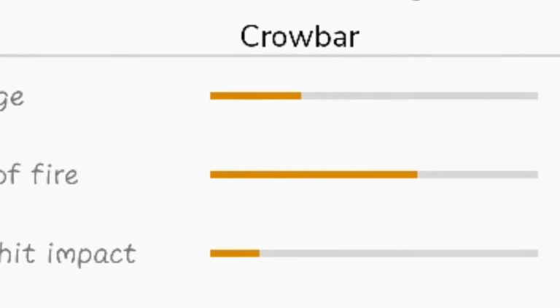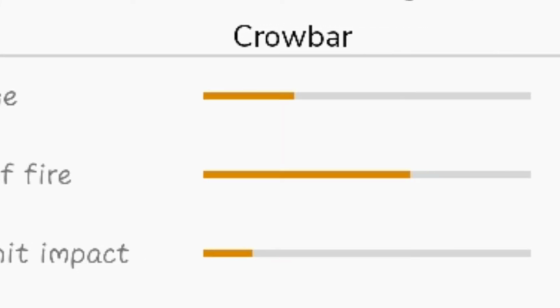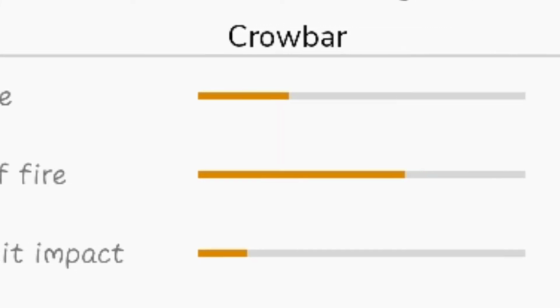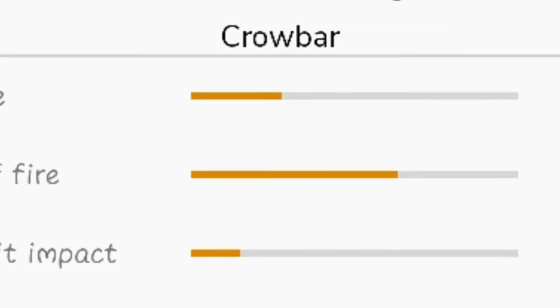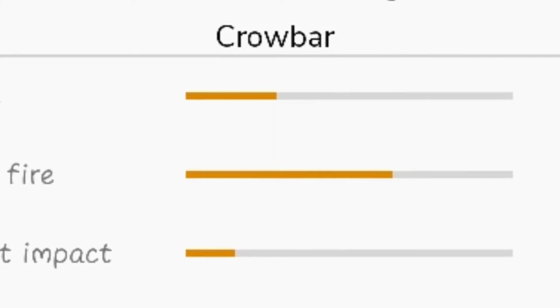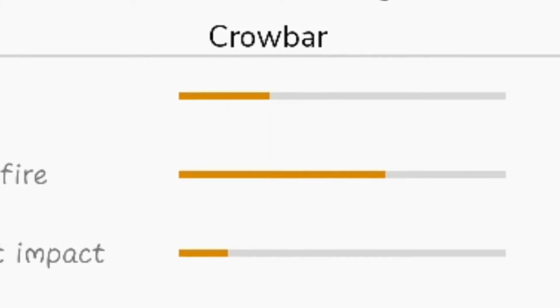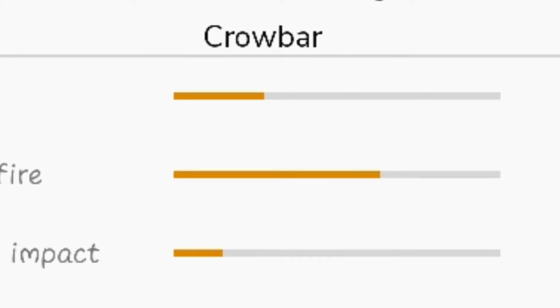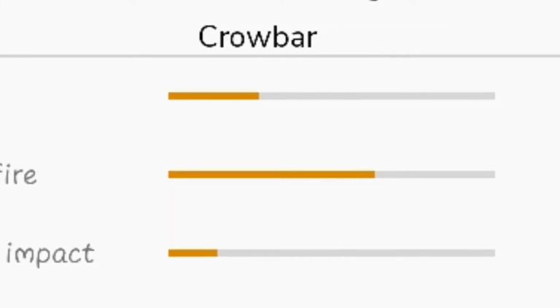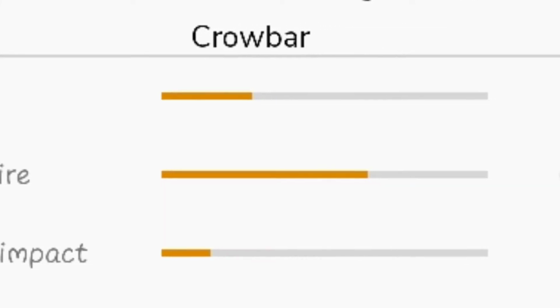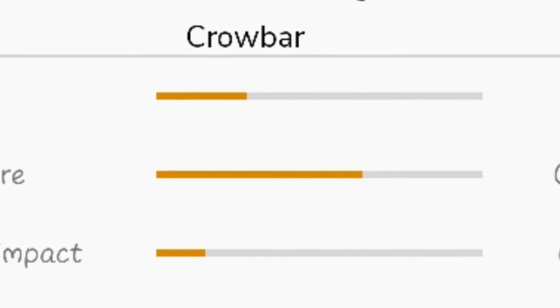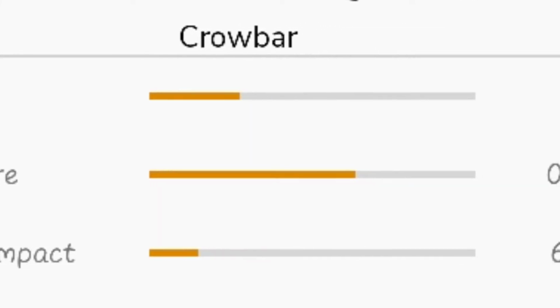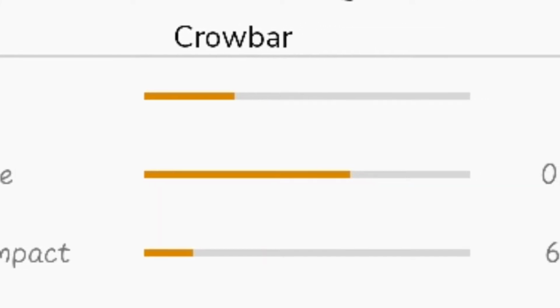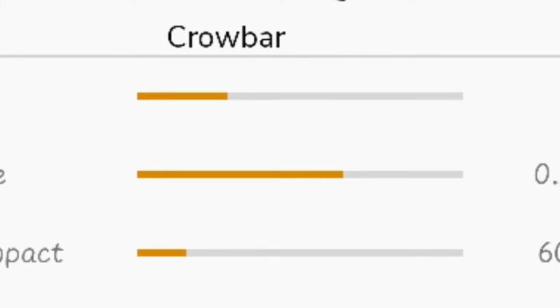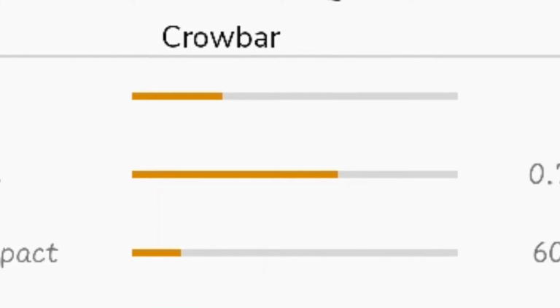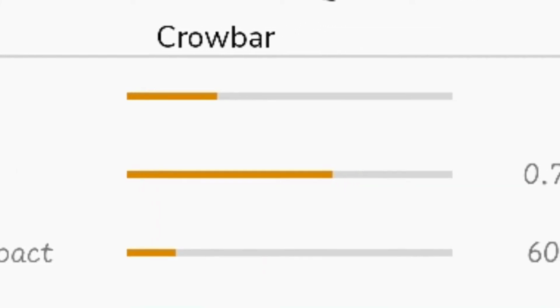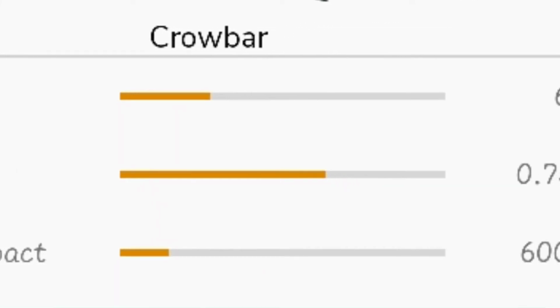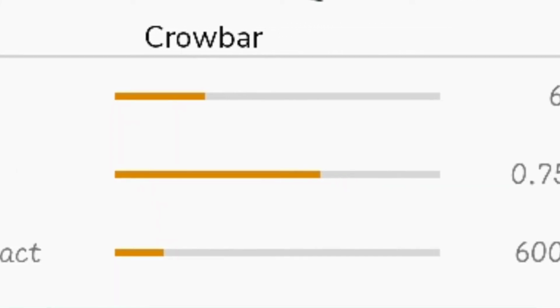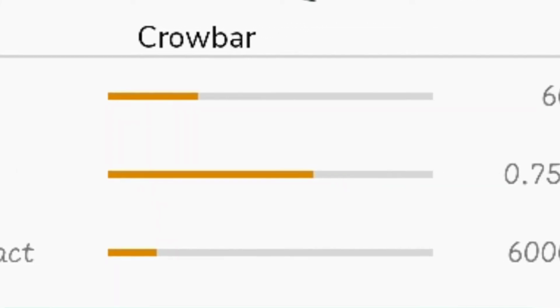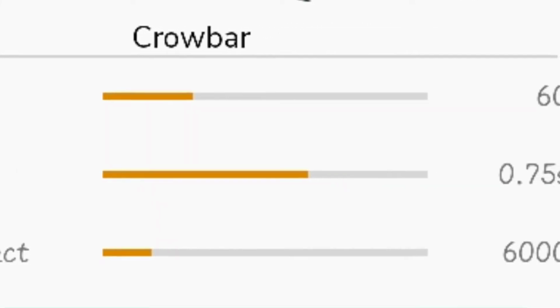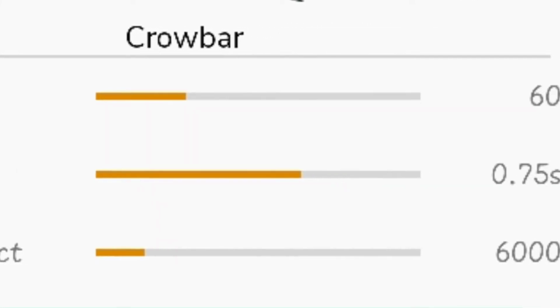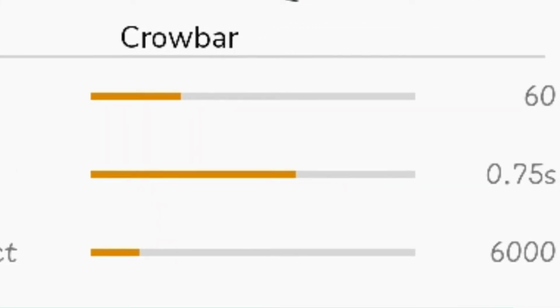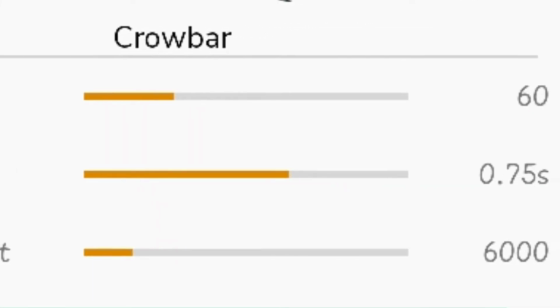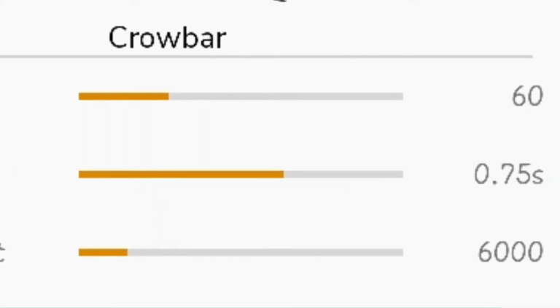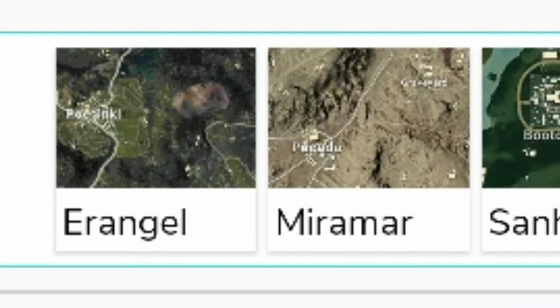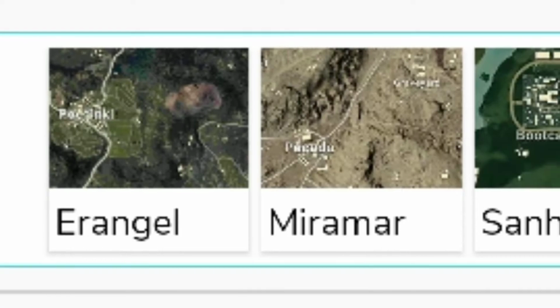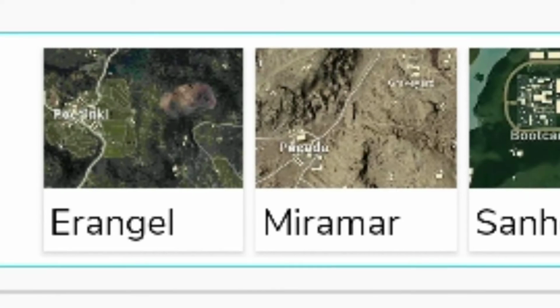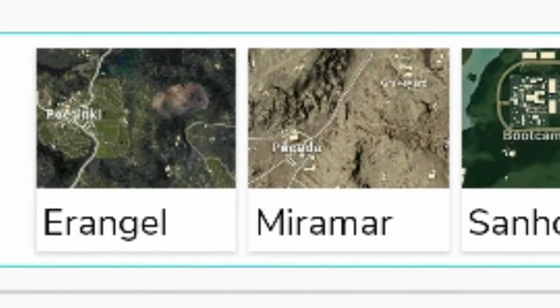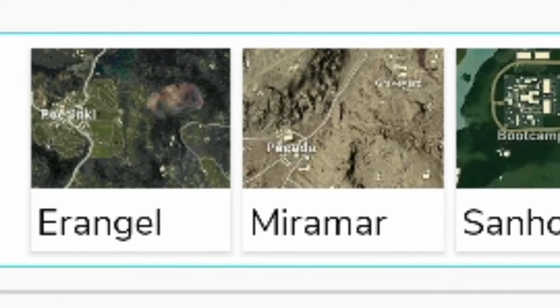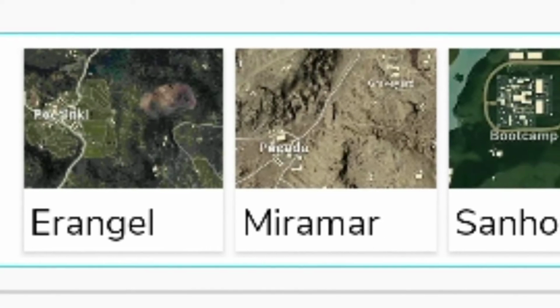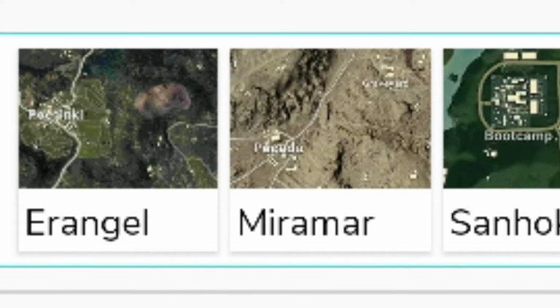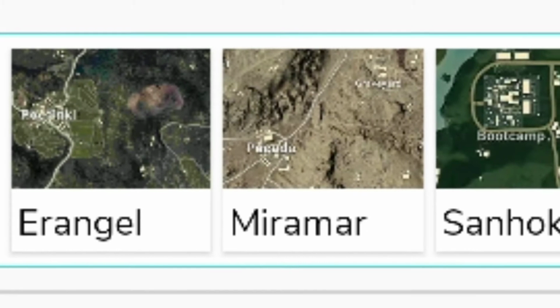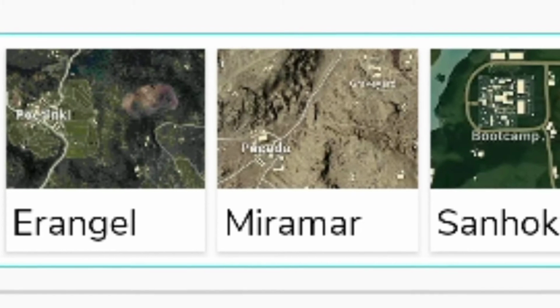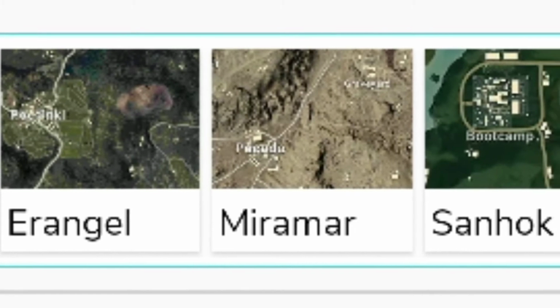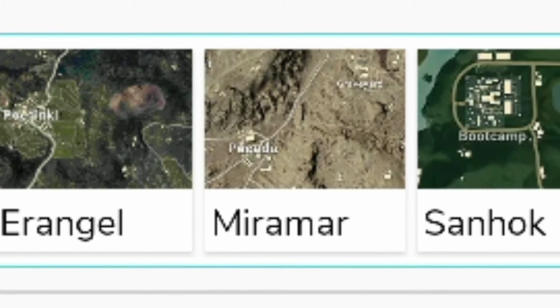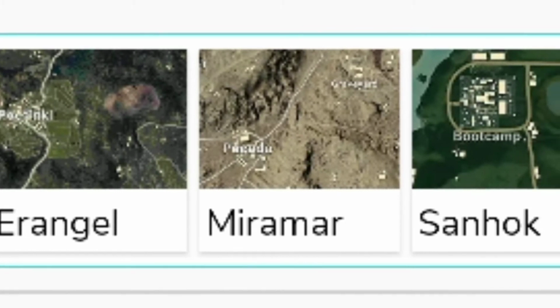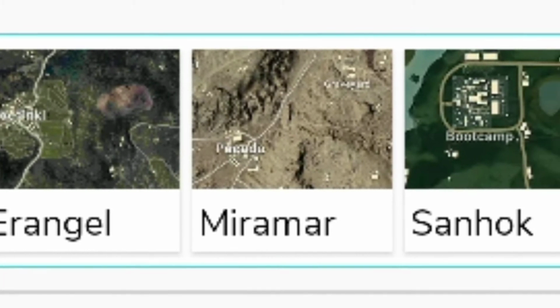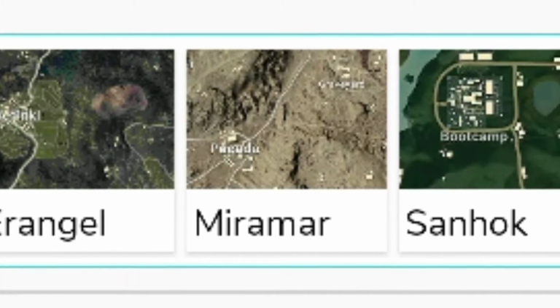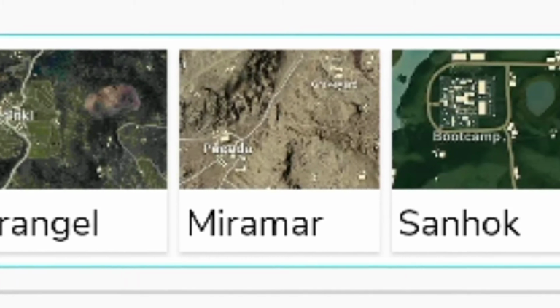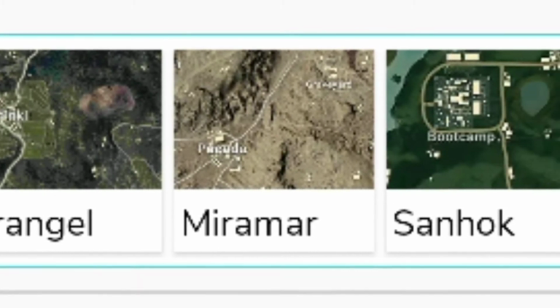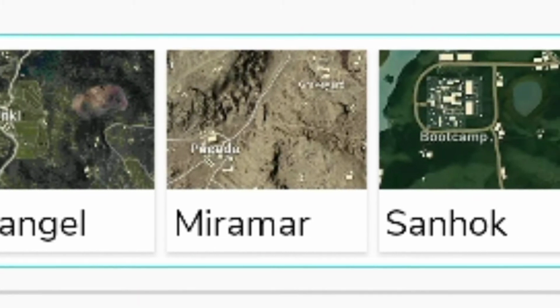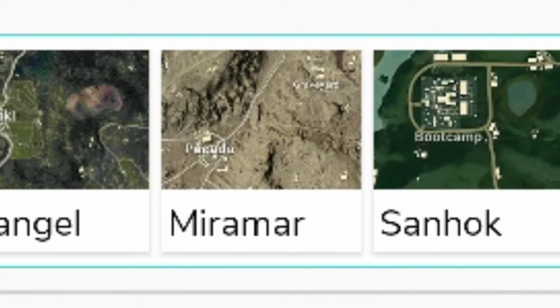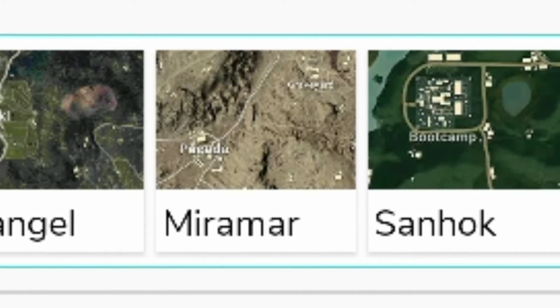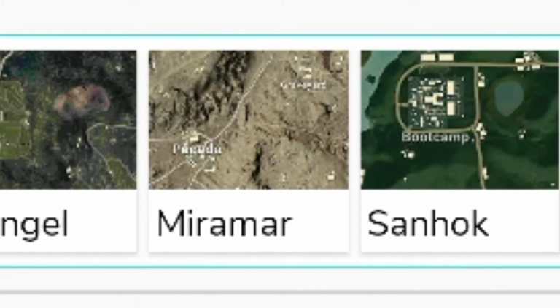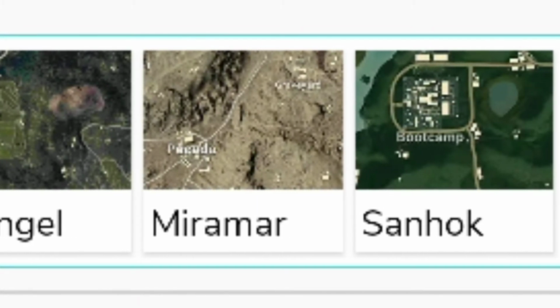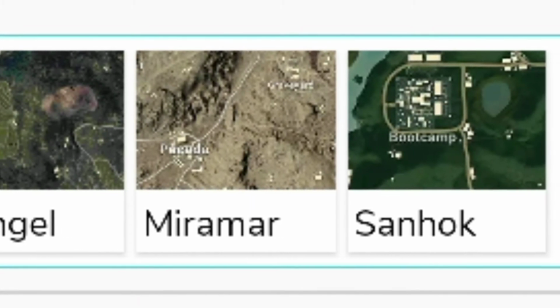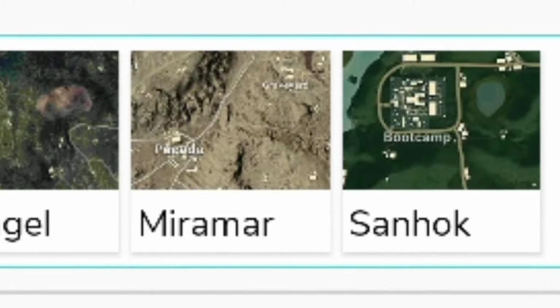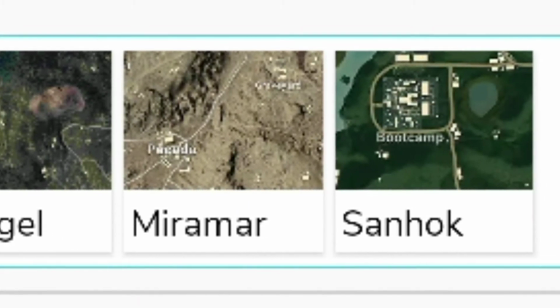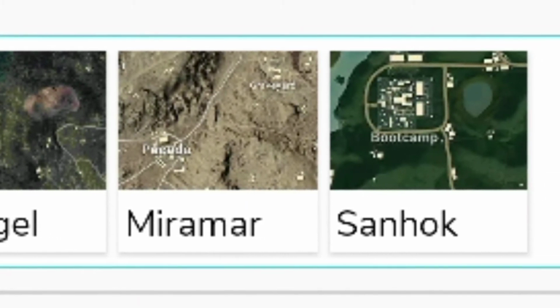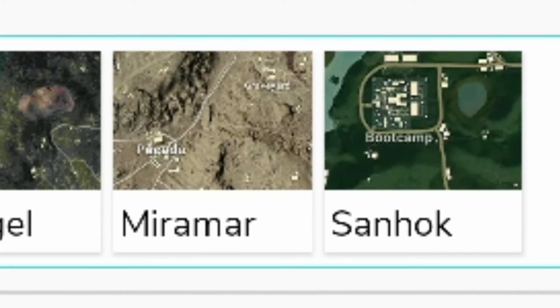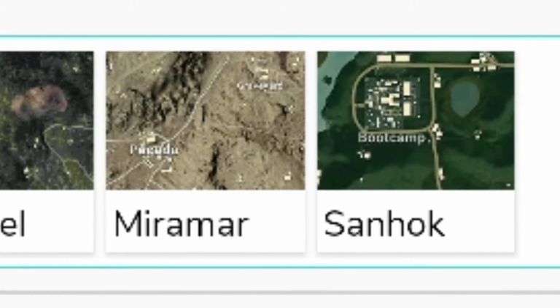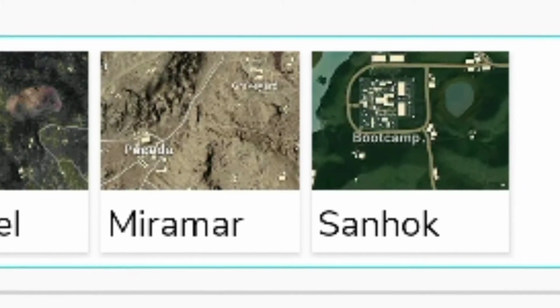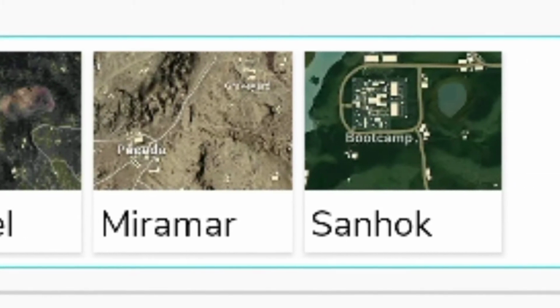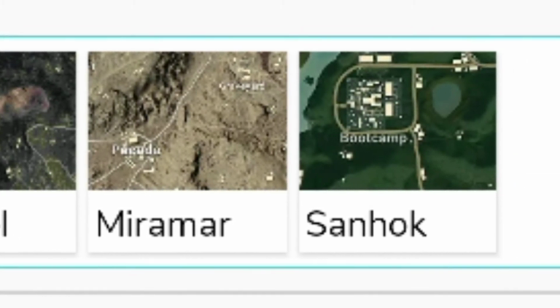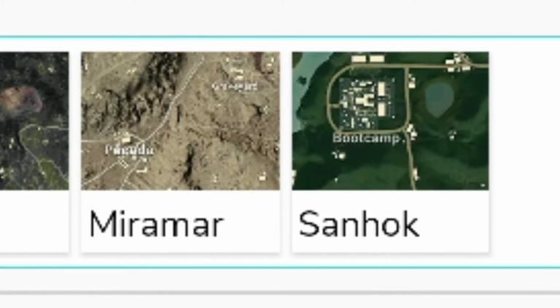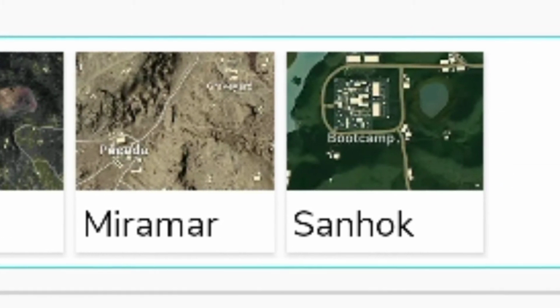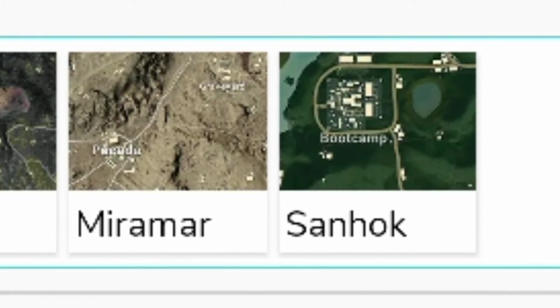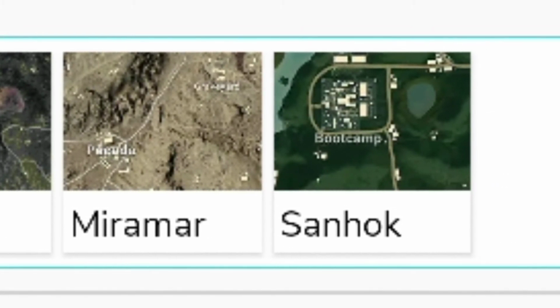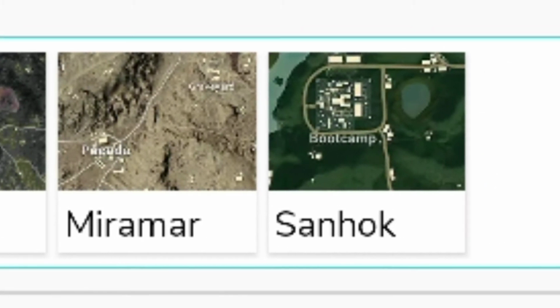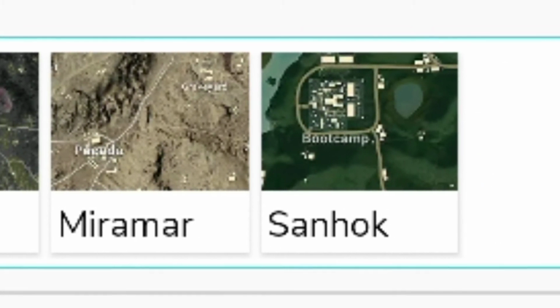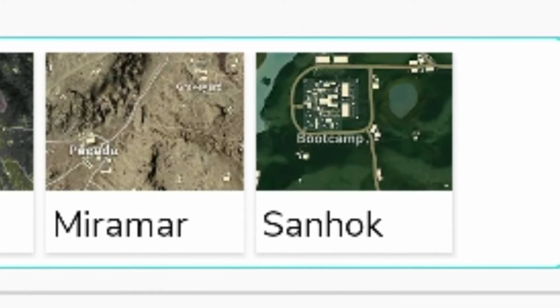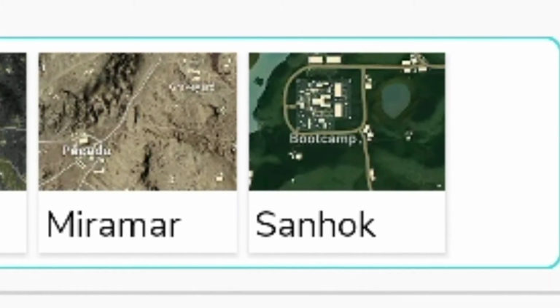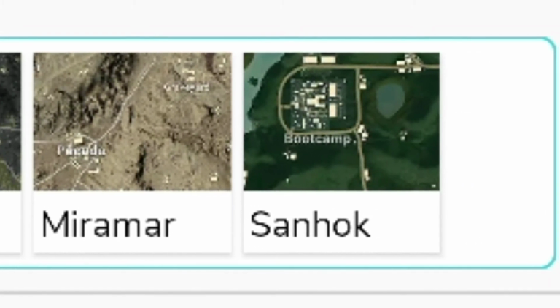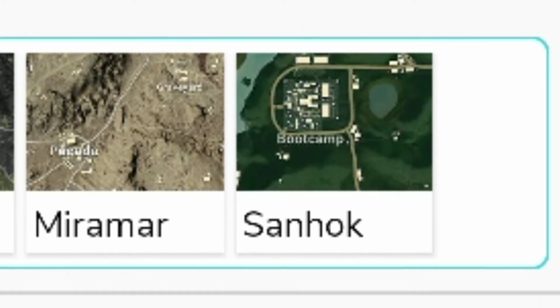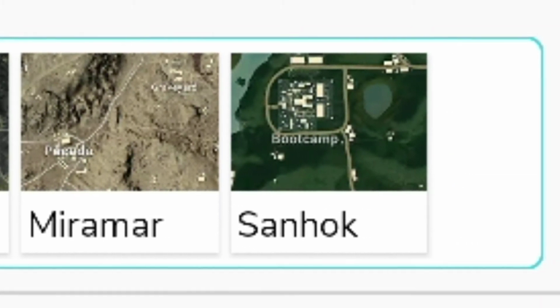The third one is the crowbar. Its damage is the same as the previous weapons, and it is found on the same three maps: Erangel, Miramar, and Sanhok.